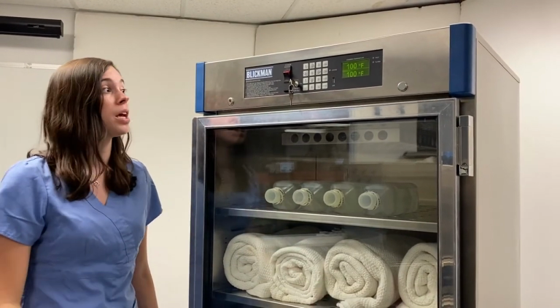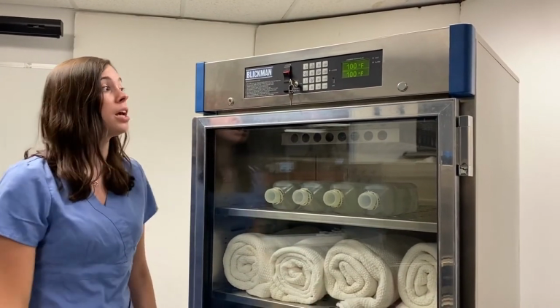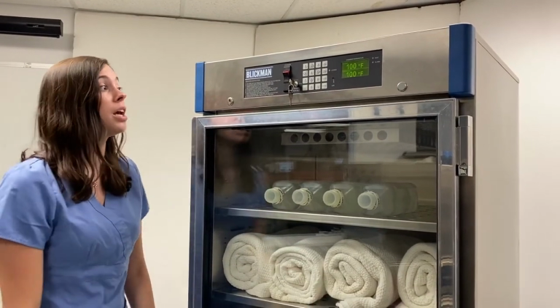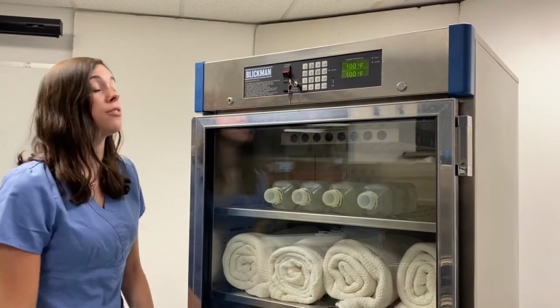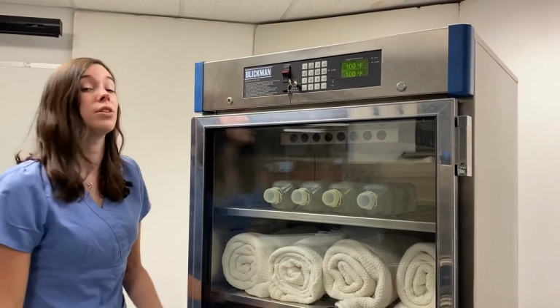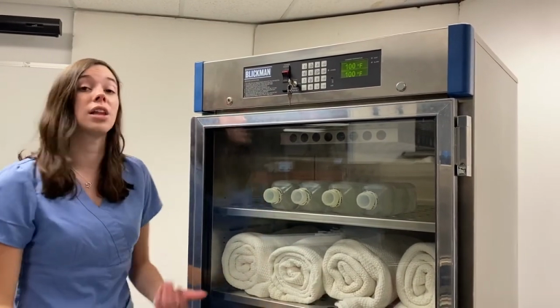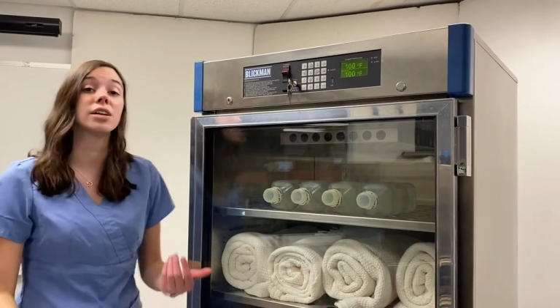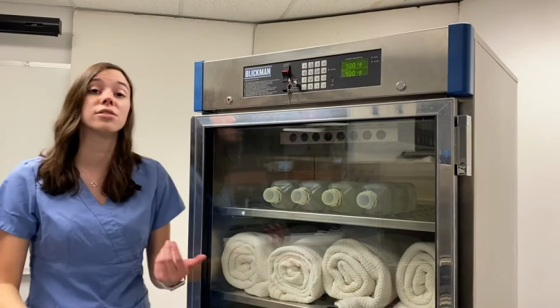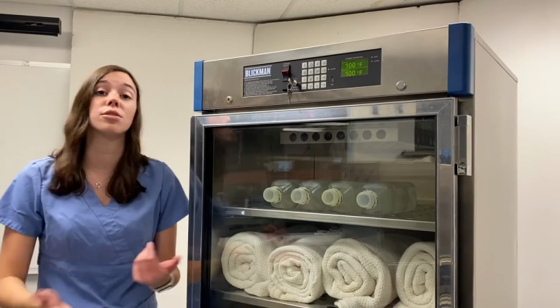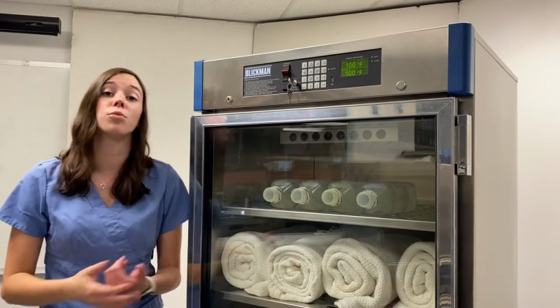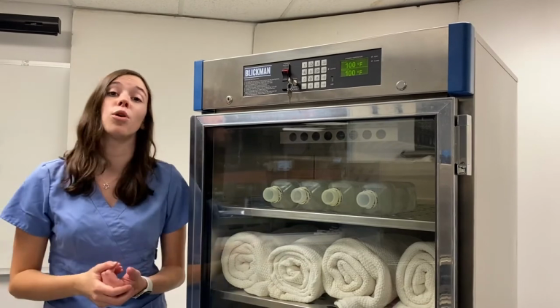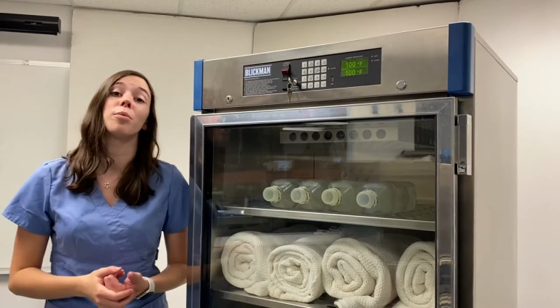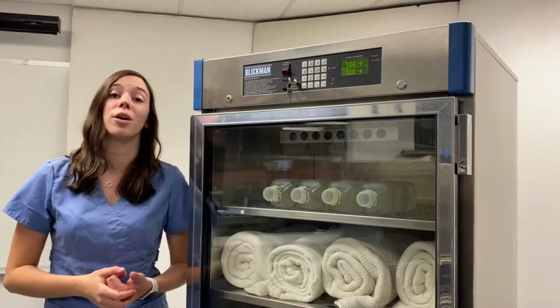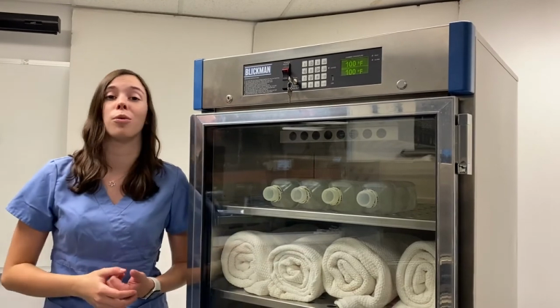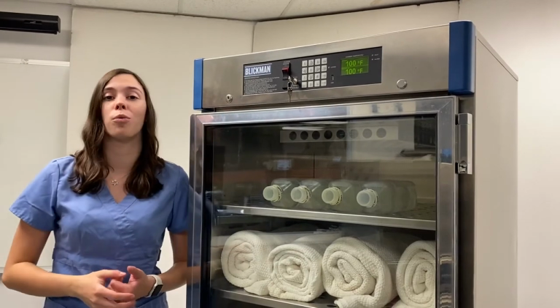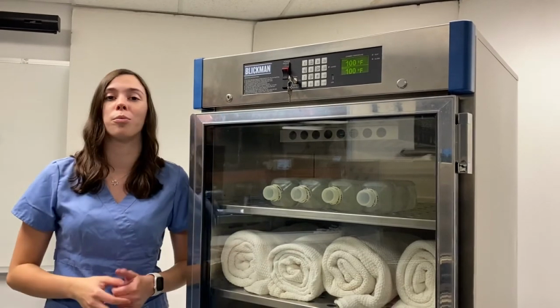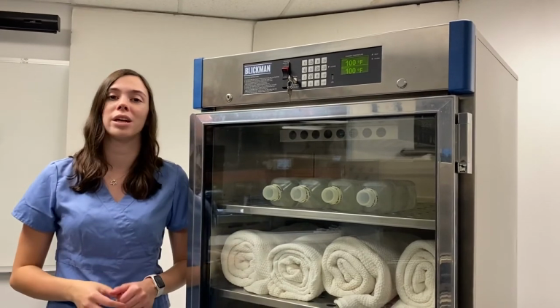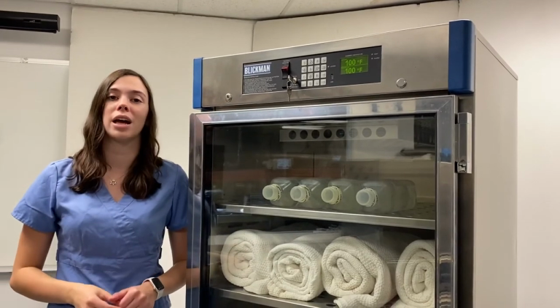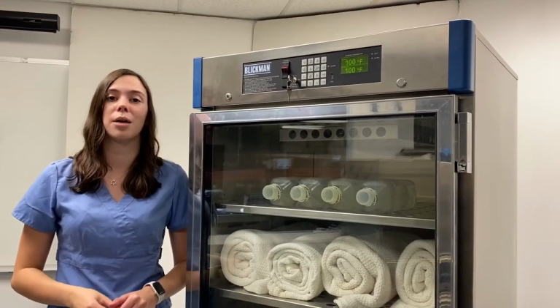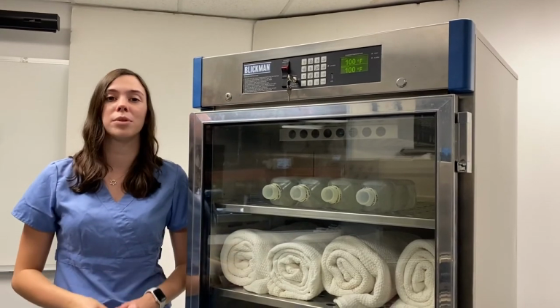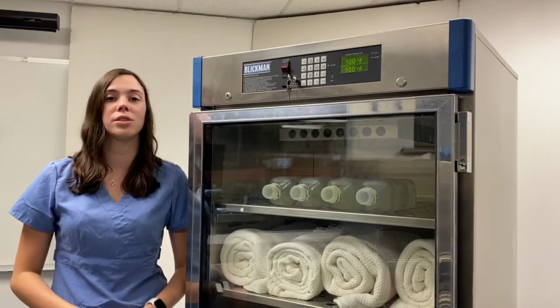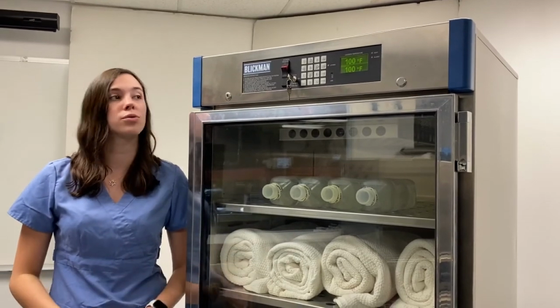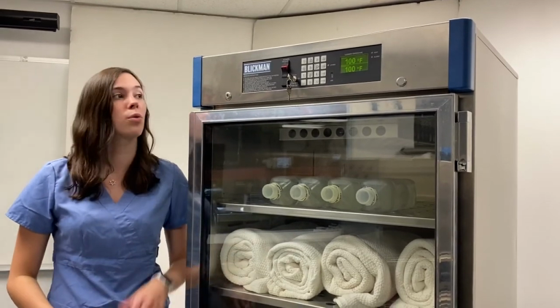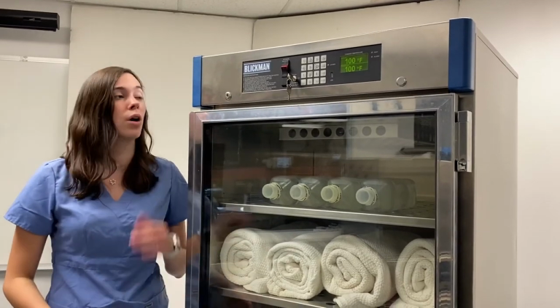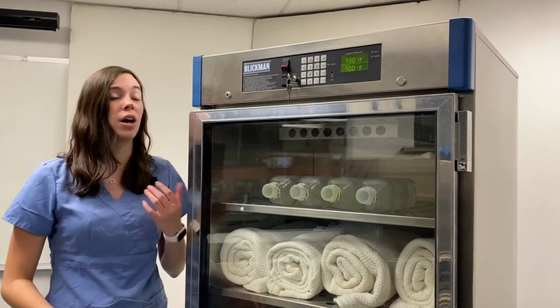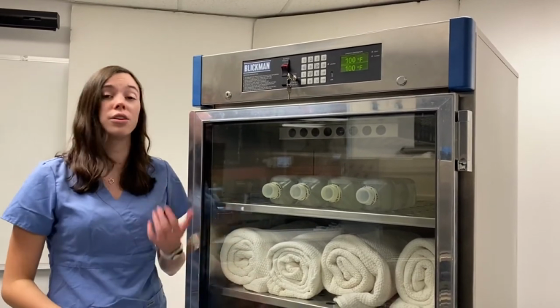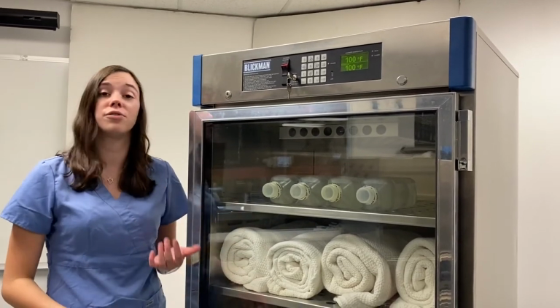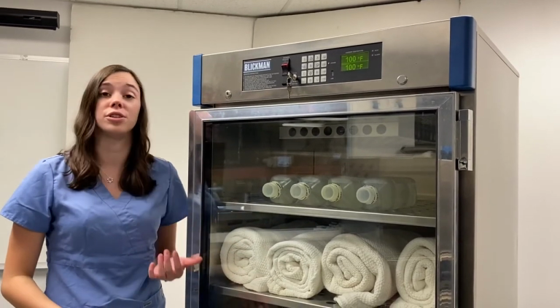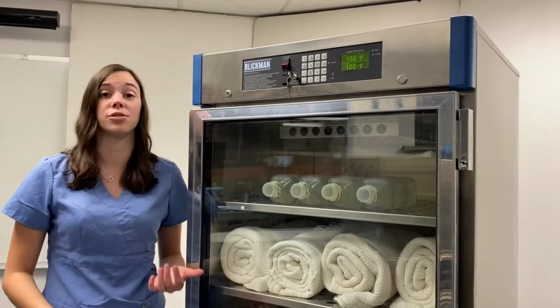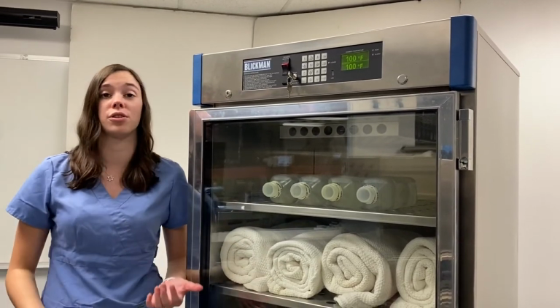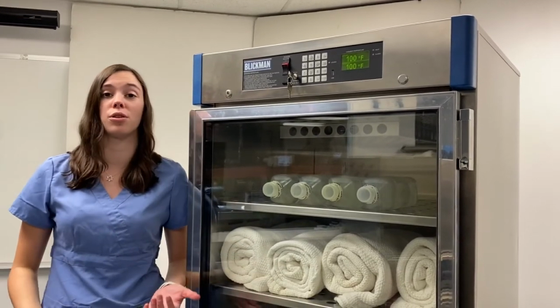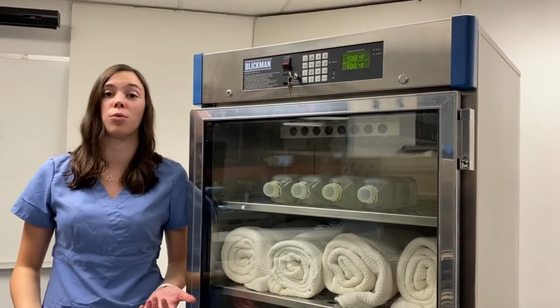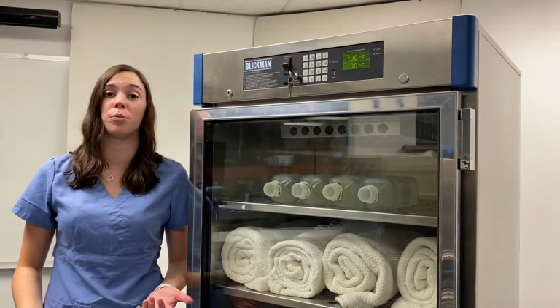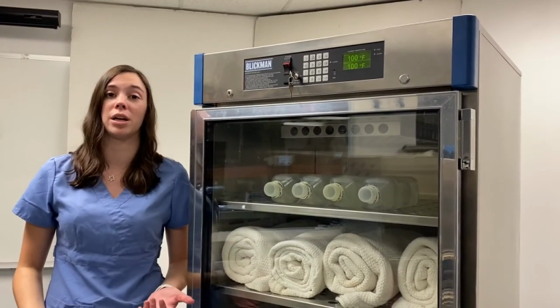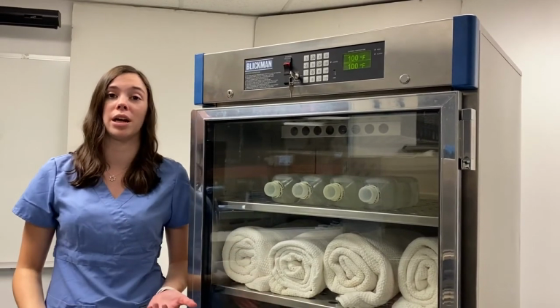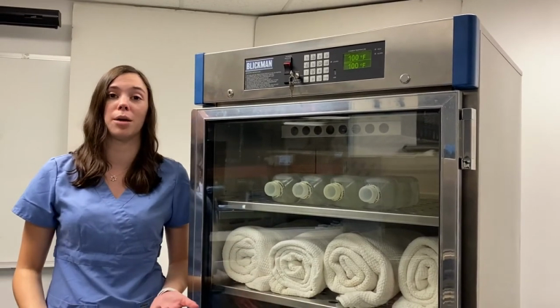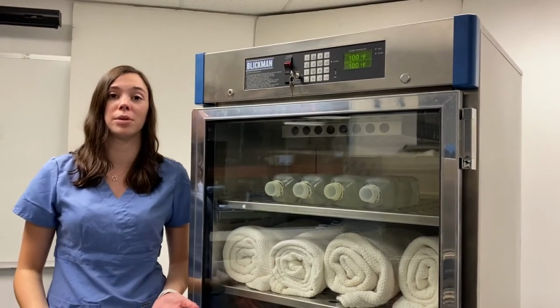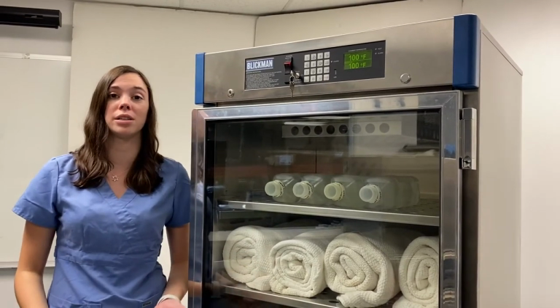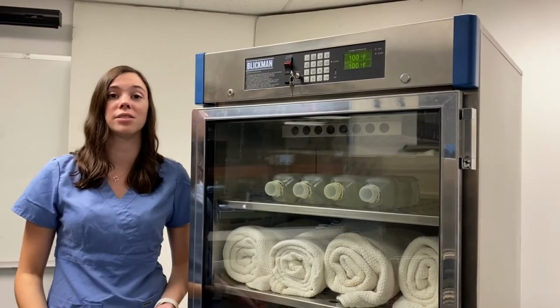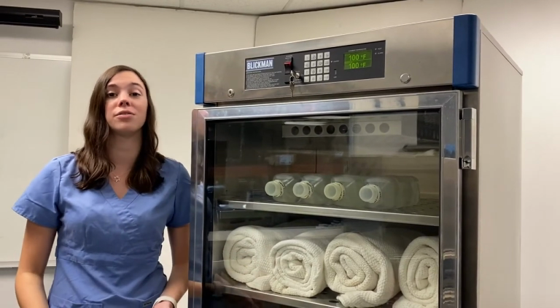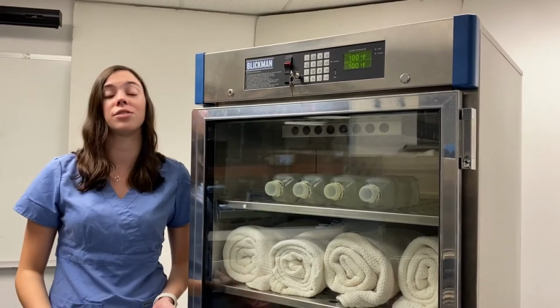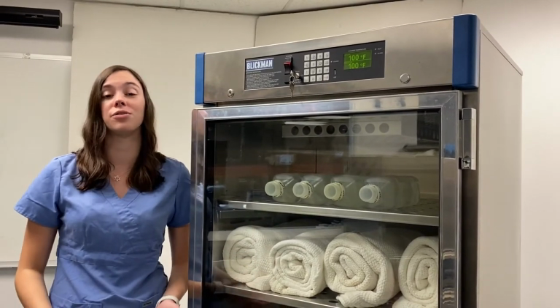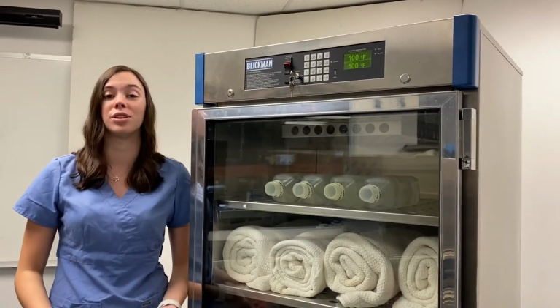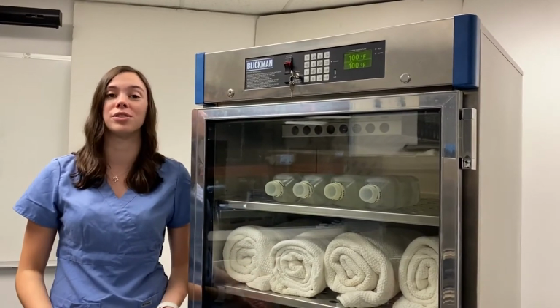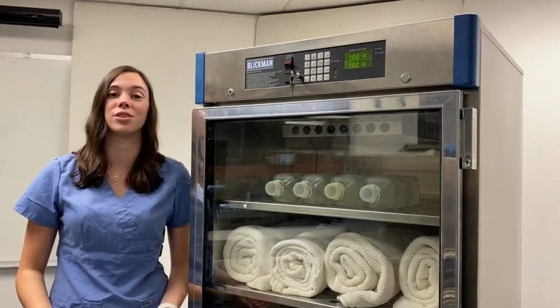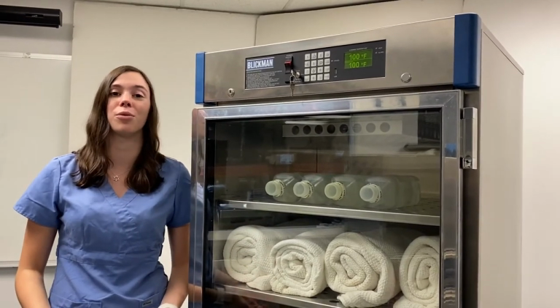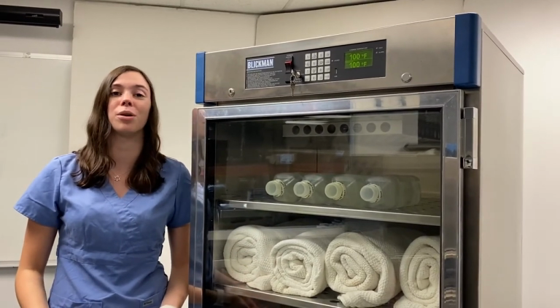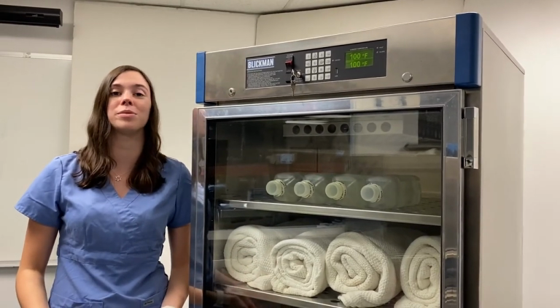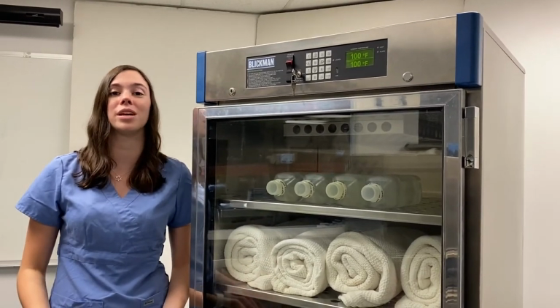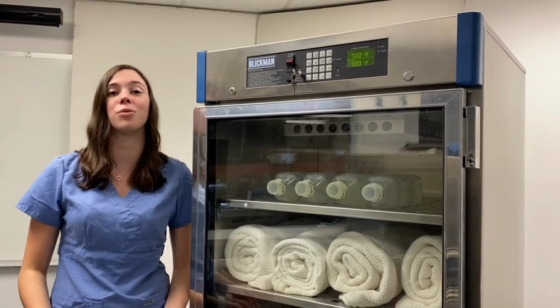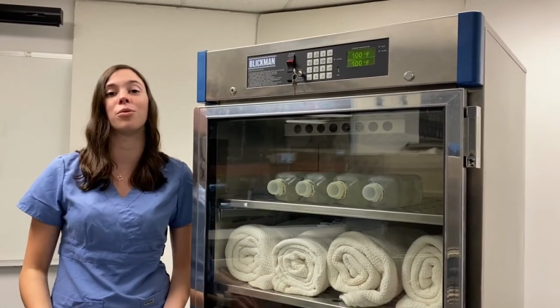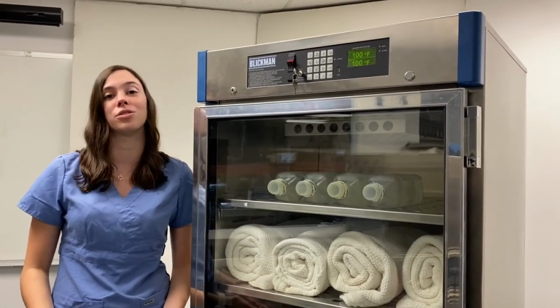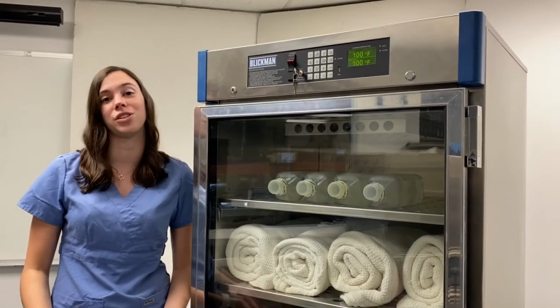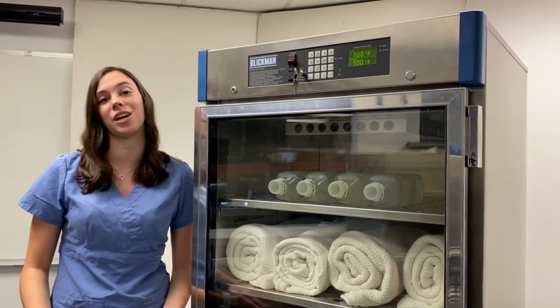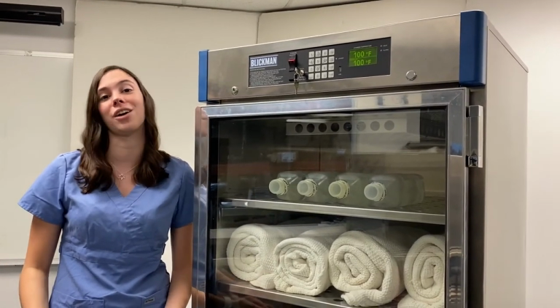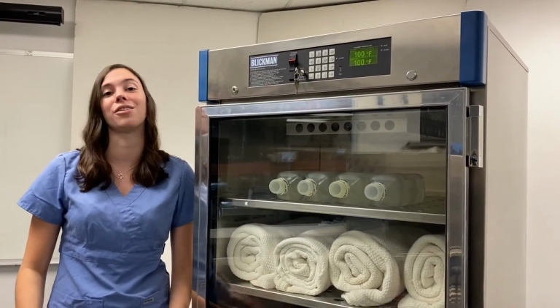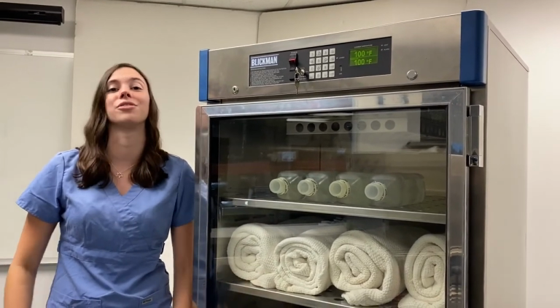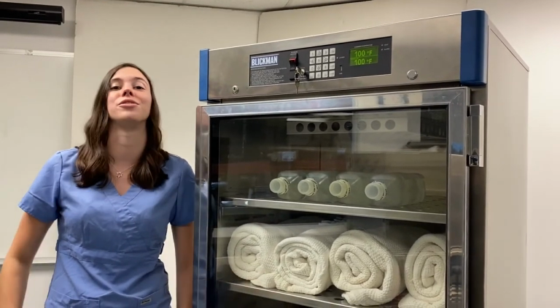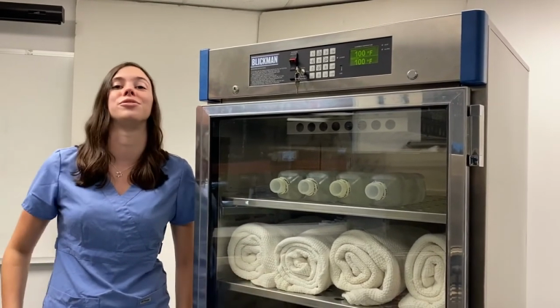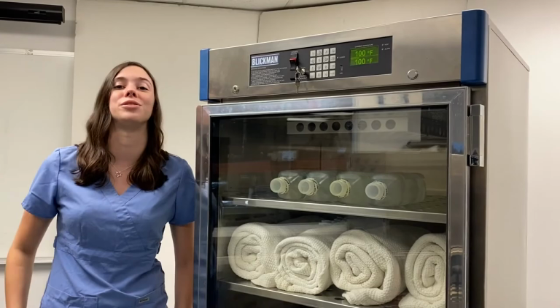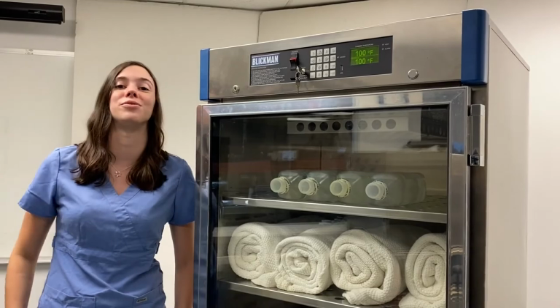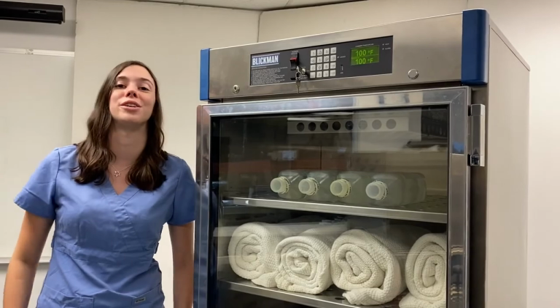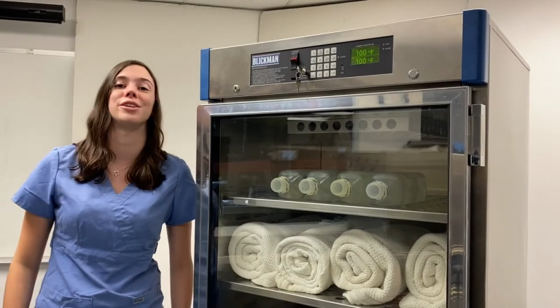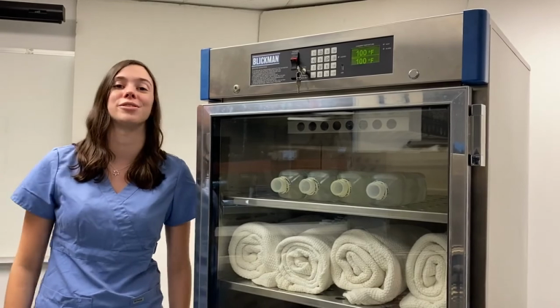If you'd like to learn more about our warming cabinets or other features on our warming cabinets, feel free to visit our website or check out our other YouTube videos.